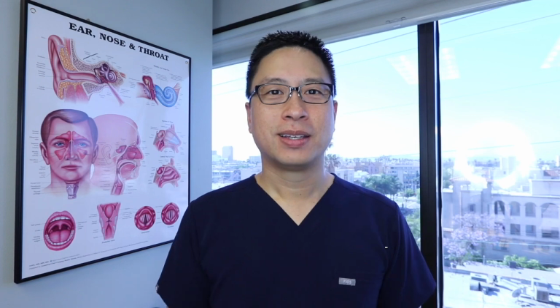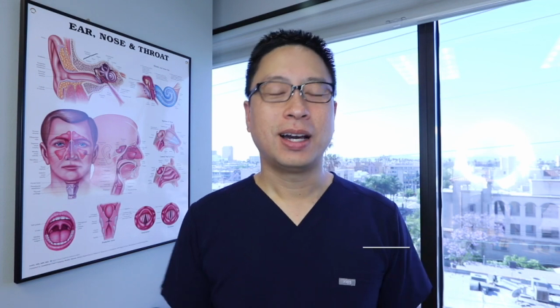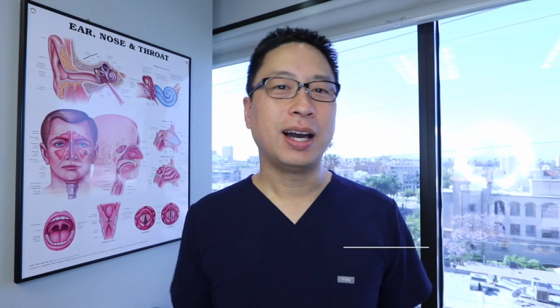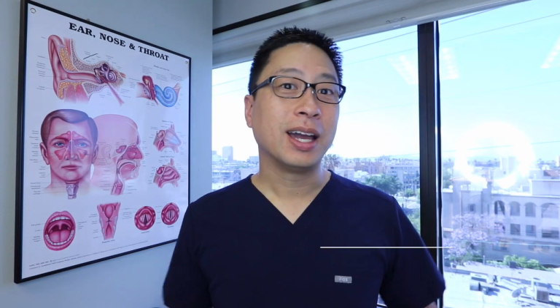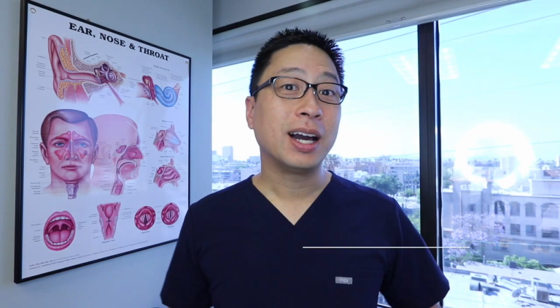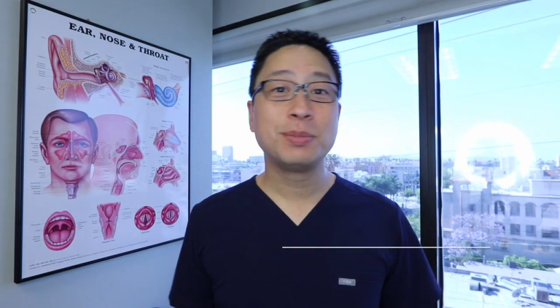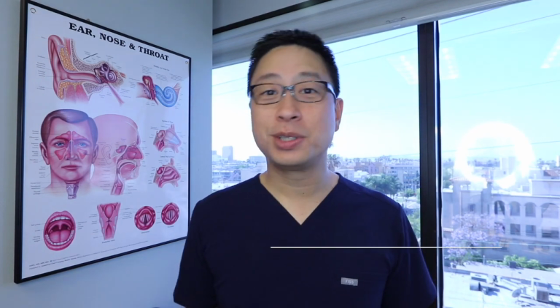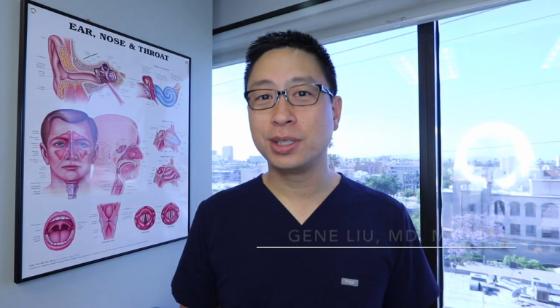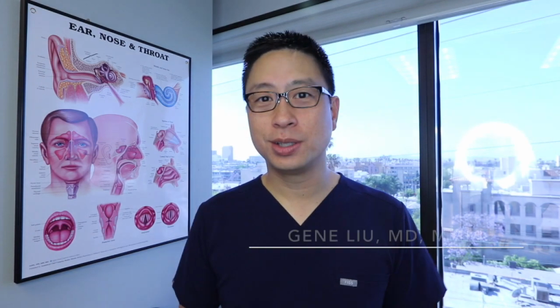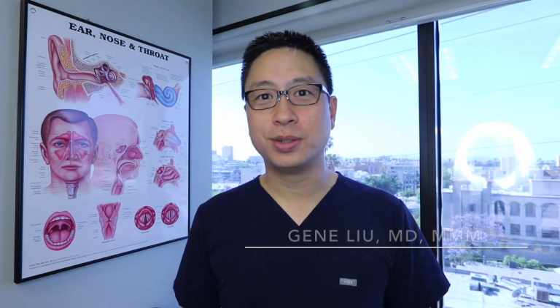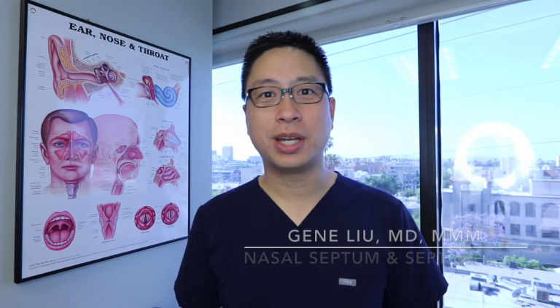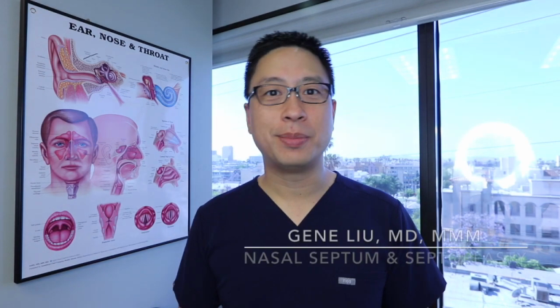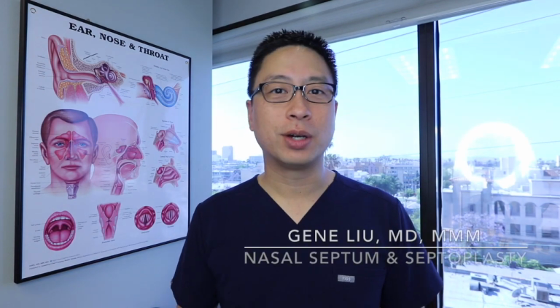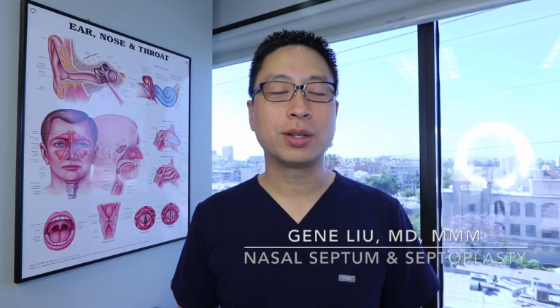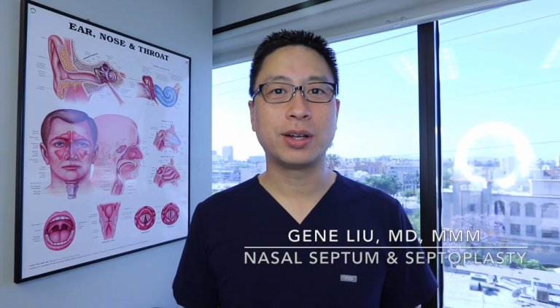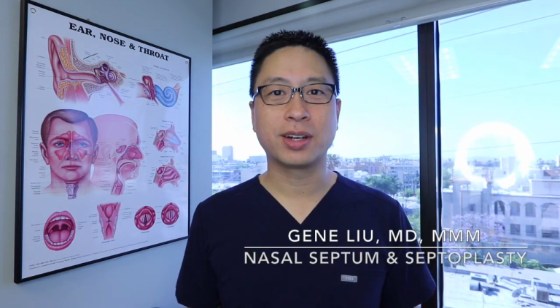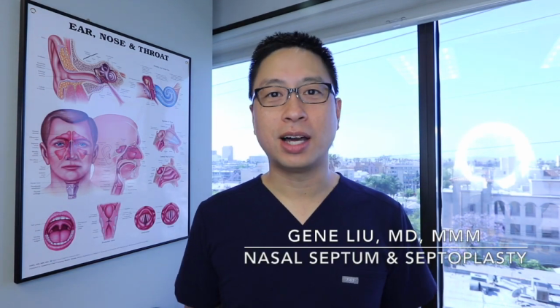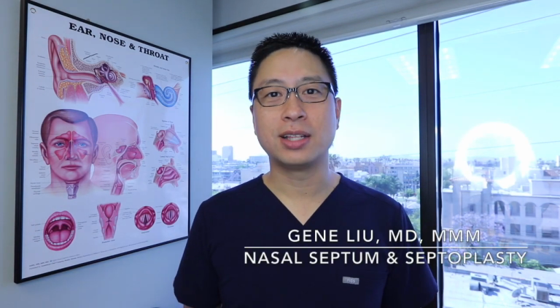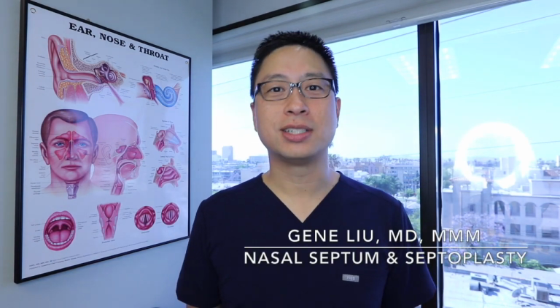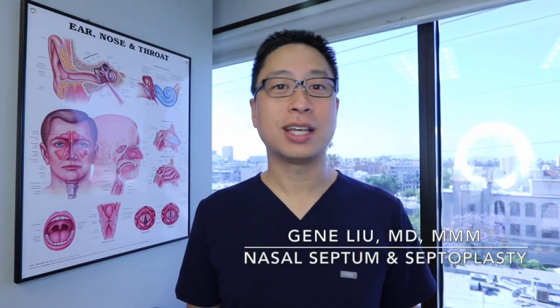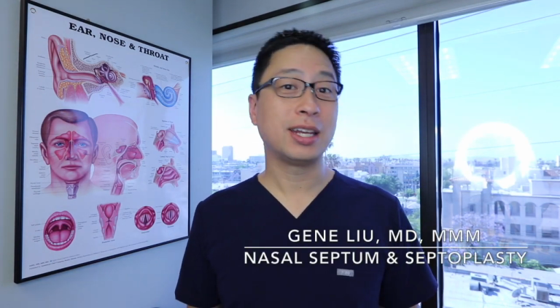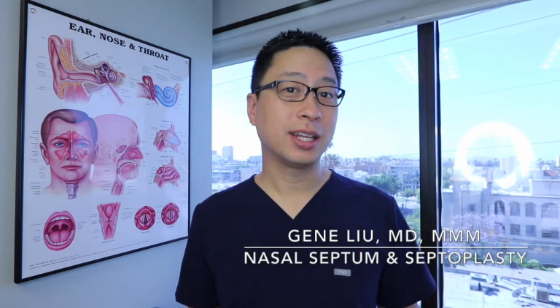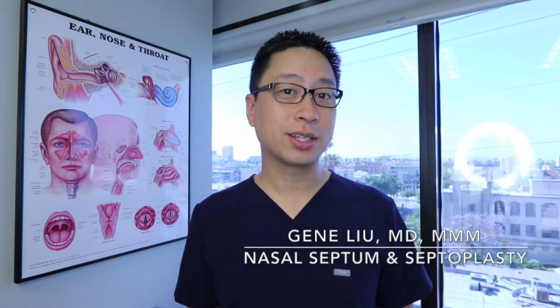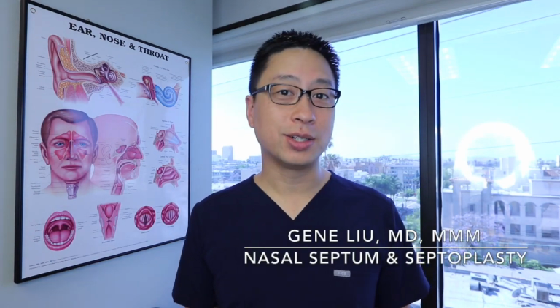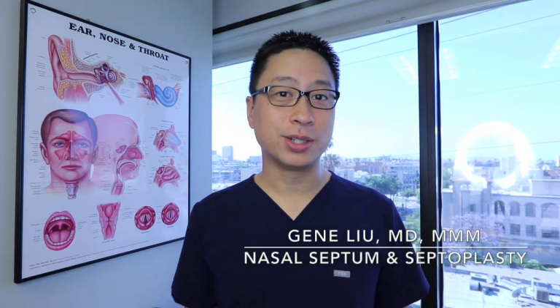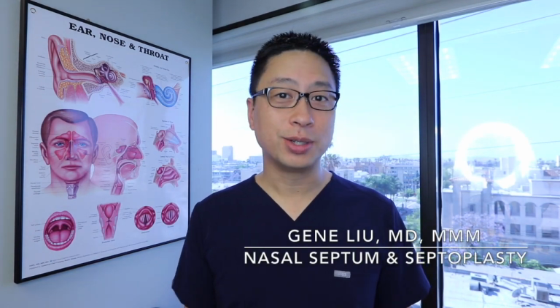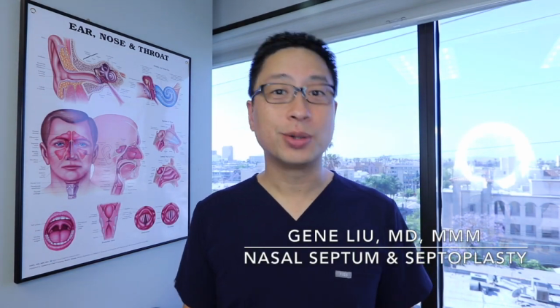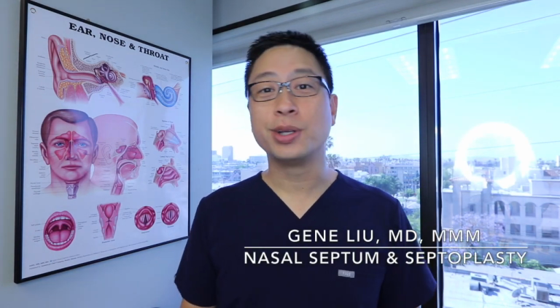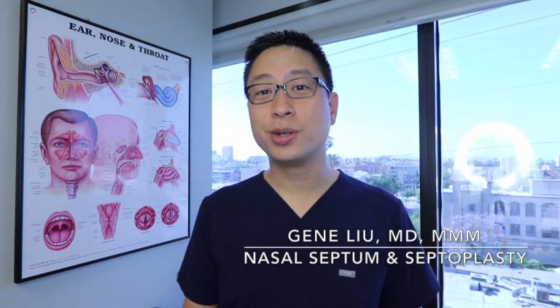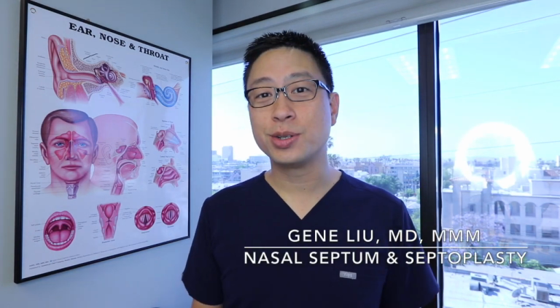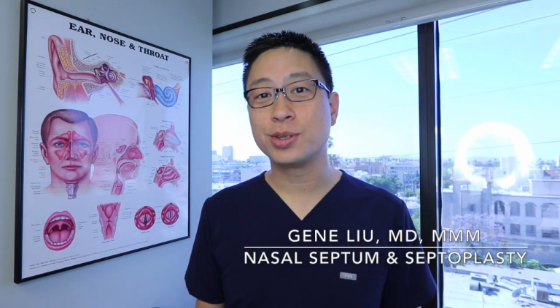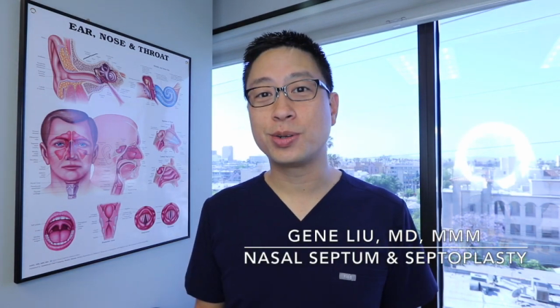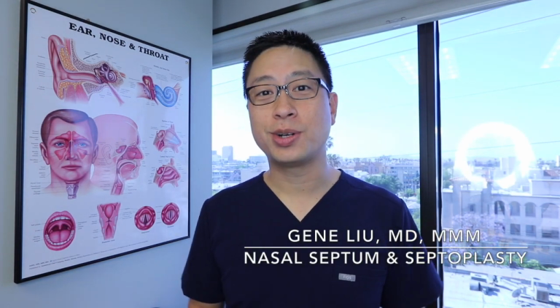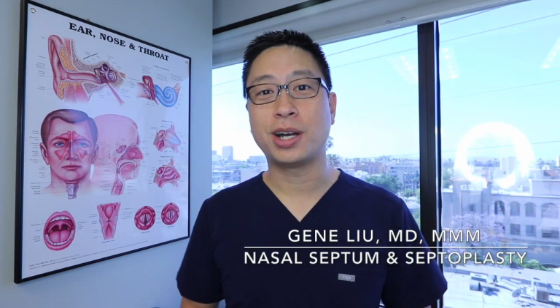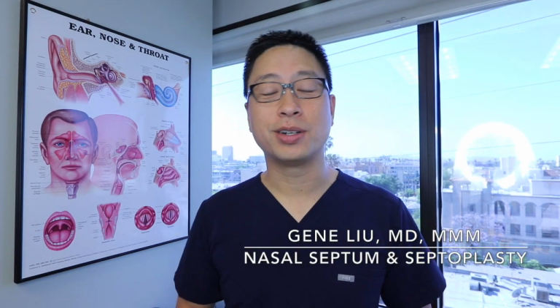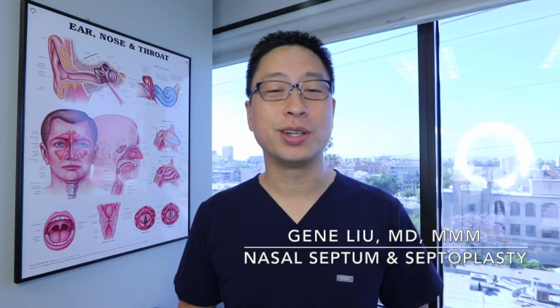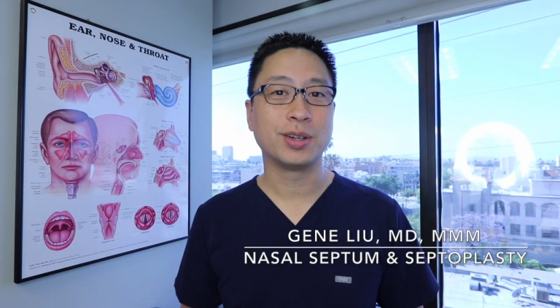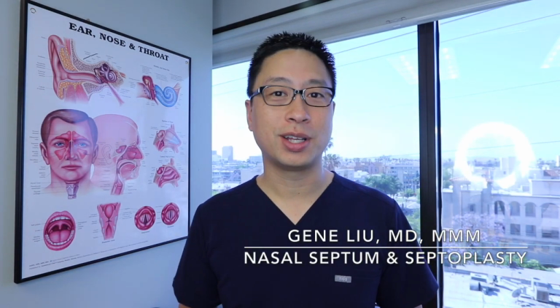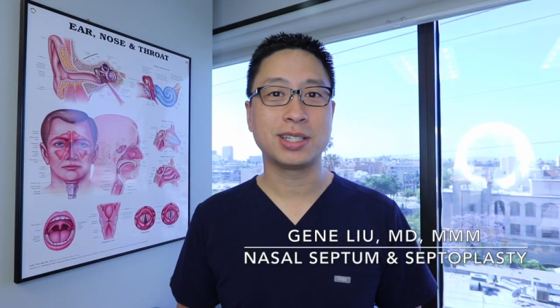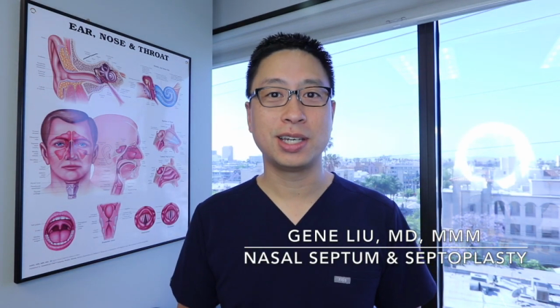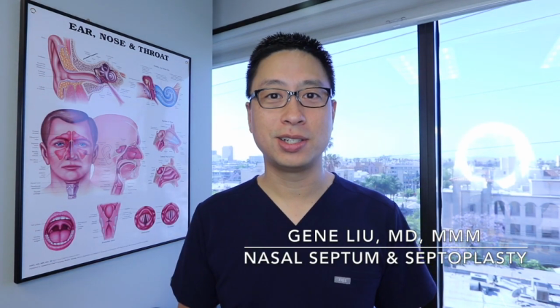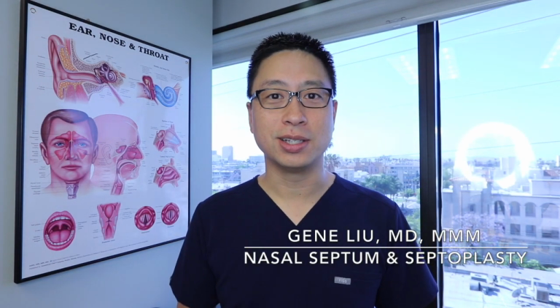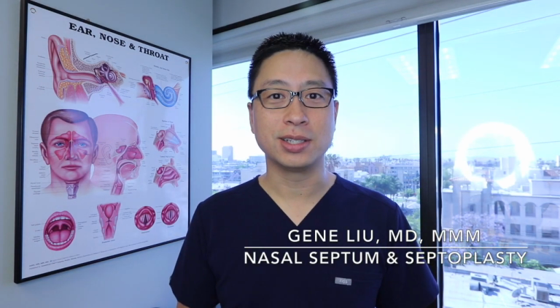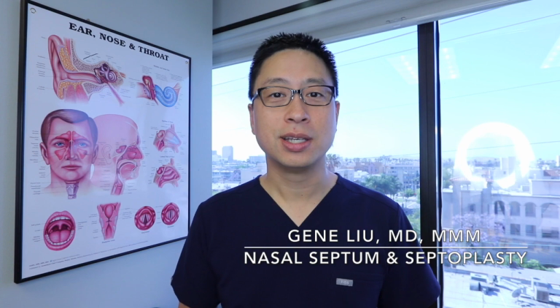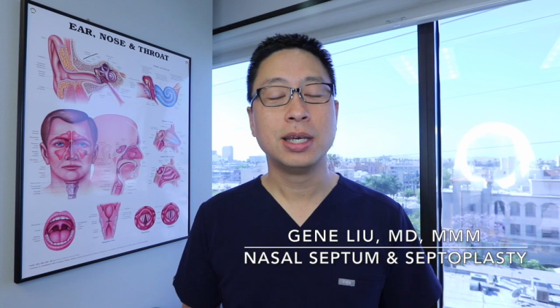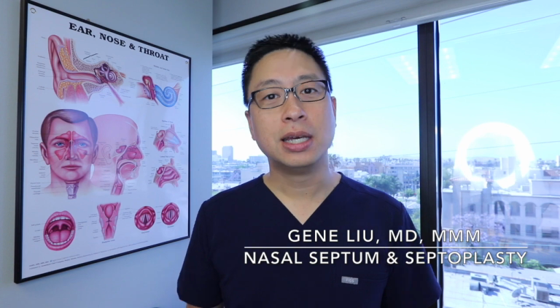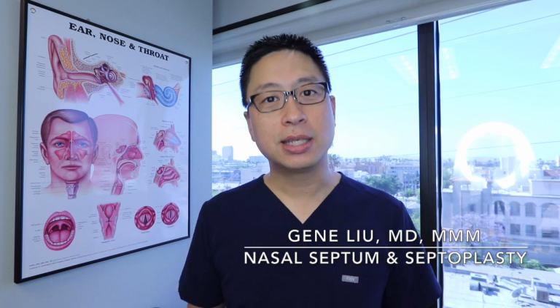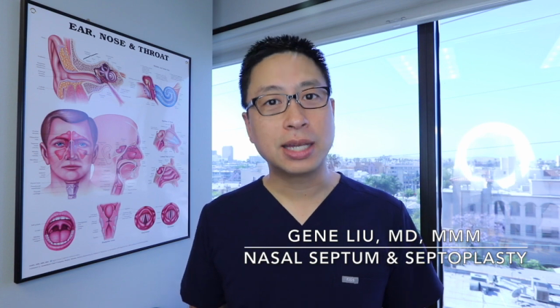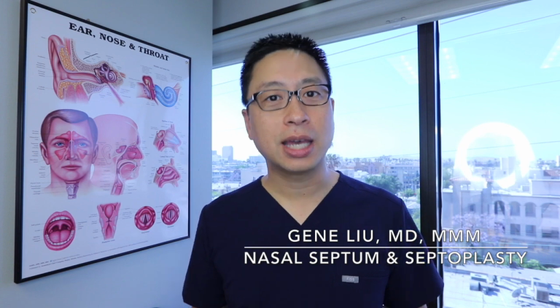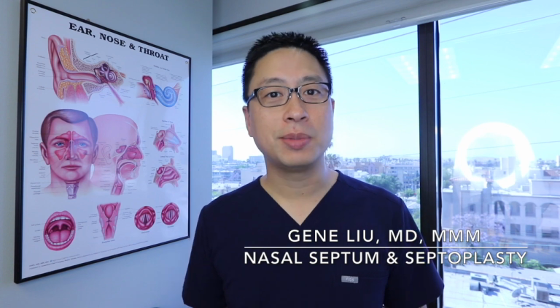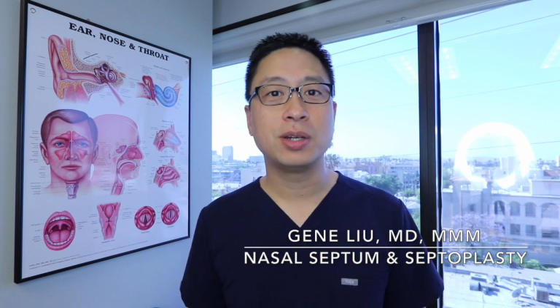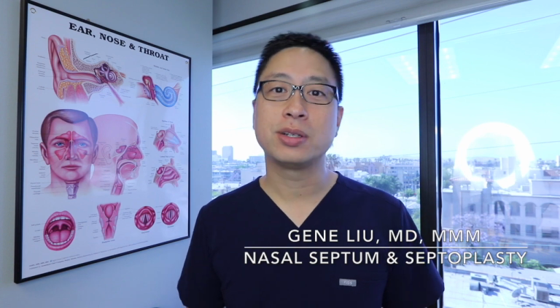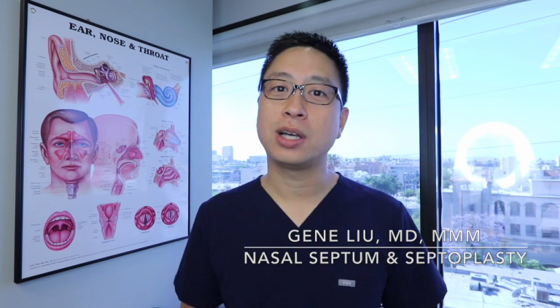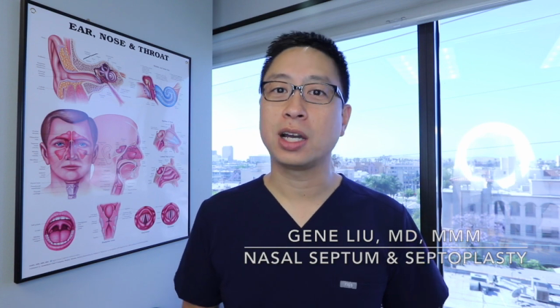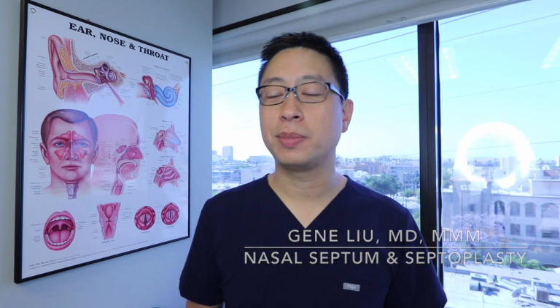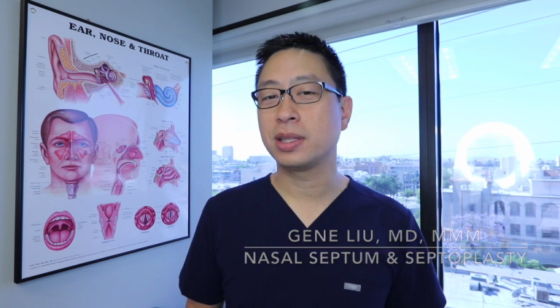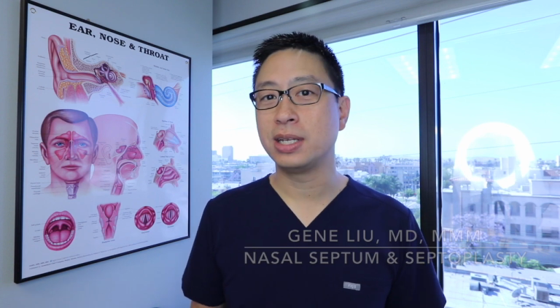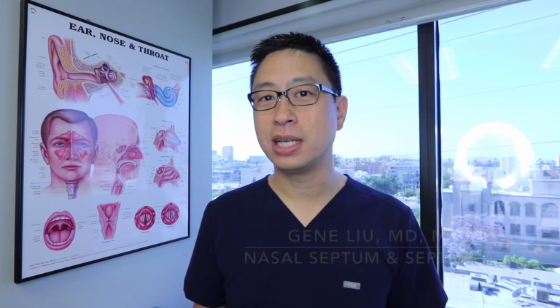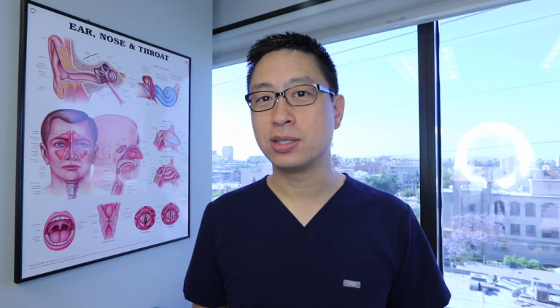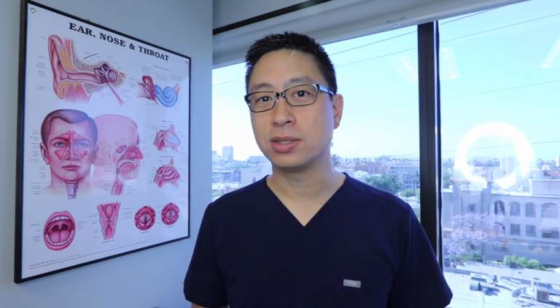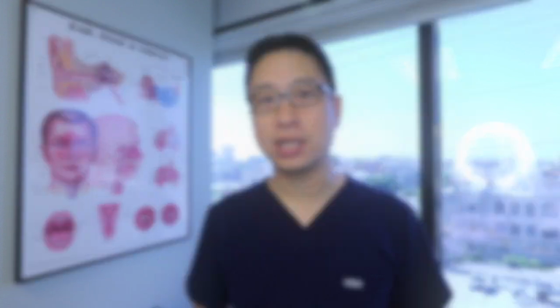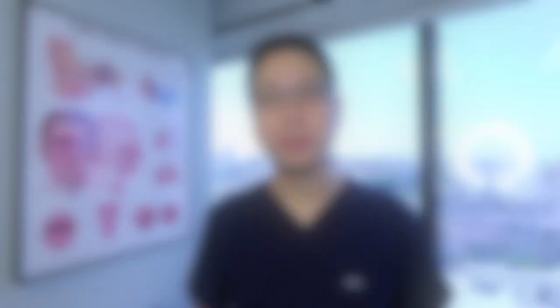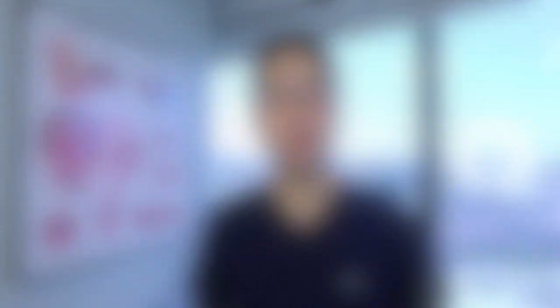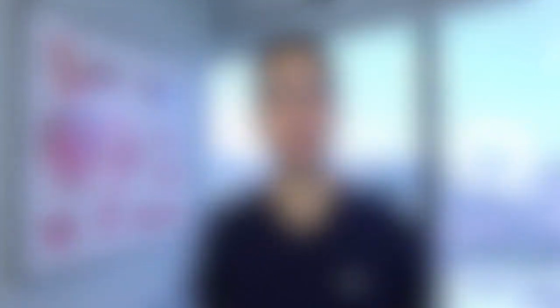Hi, I'm Gene Lu and I'm an otolaryngologist, head and neck surgeon, or ear, nose and throat doctor here in Los Angeles, and today I'm here to talk about the nasal septum.